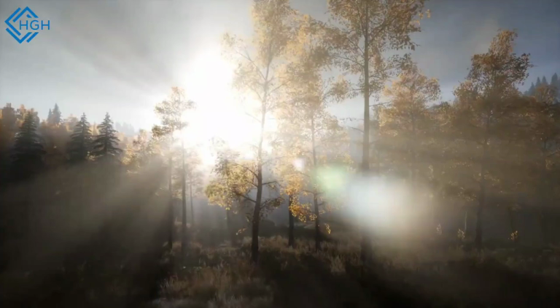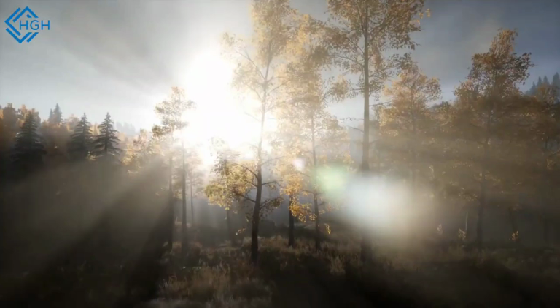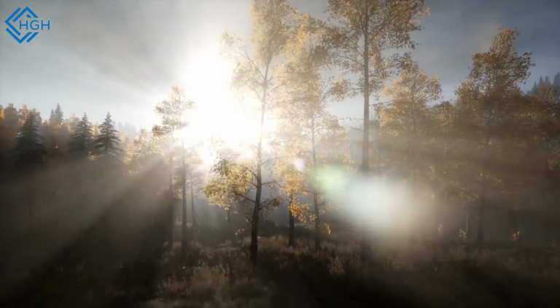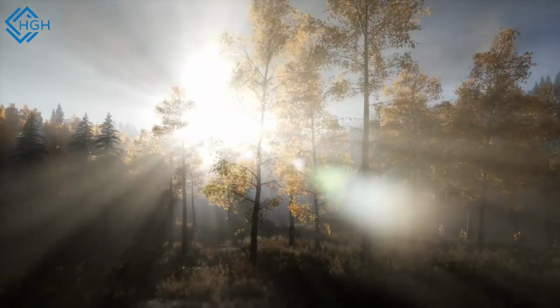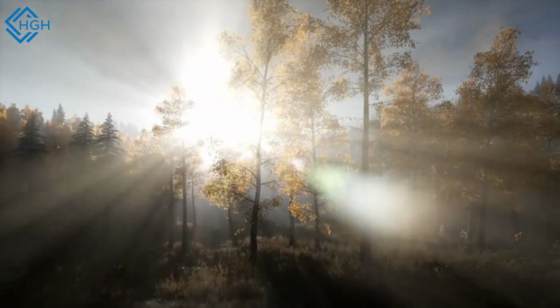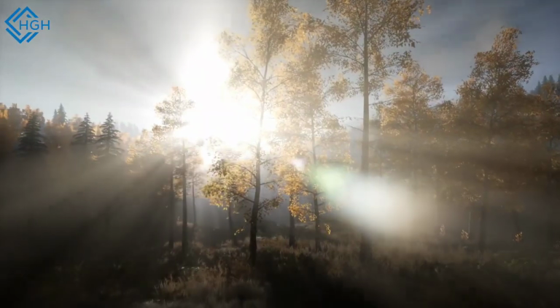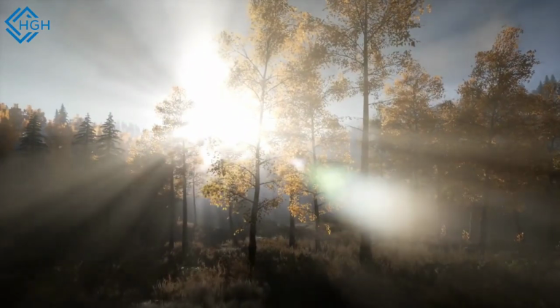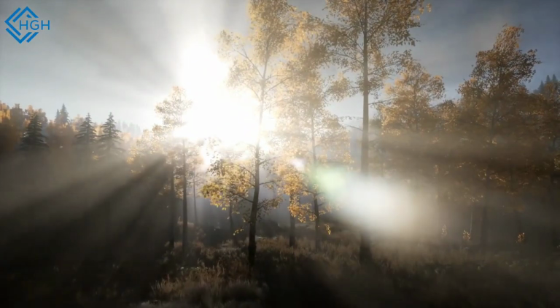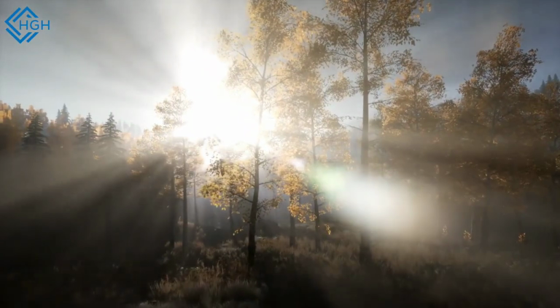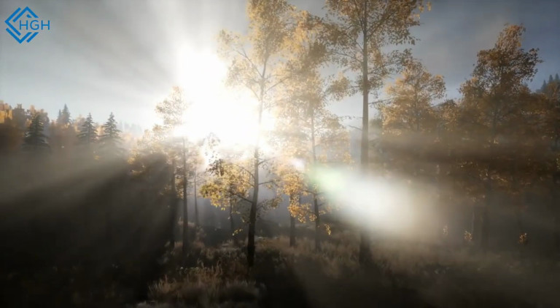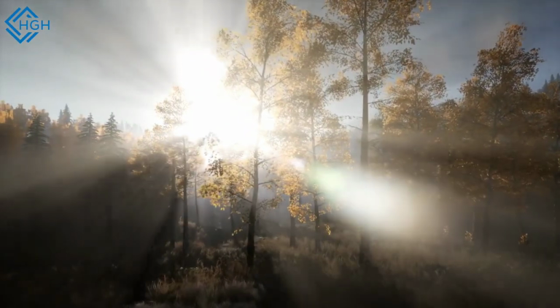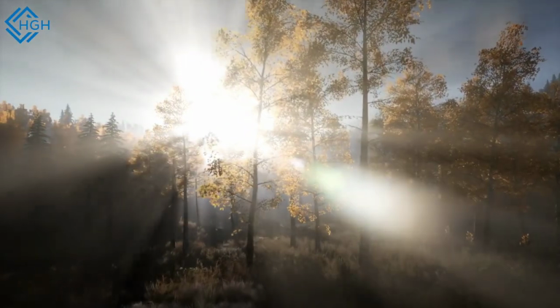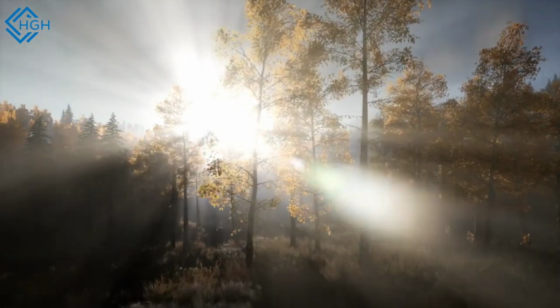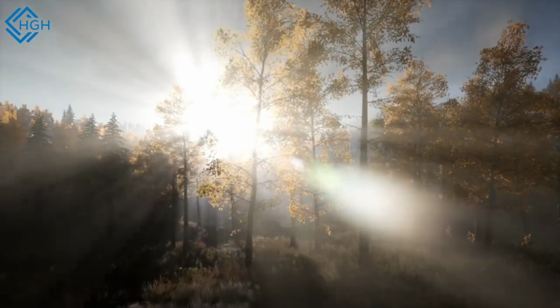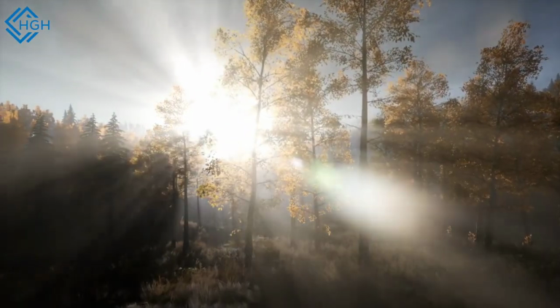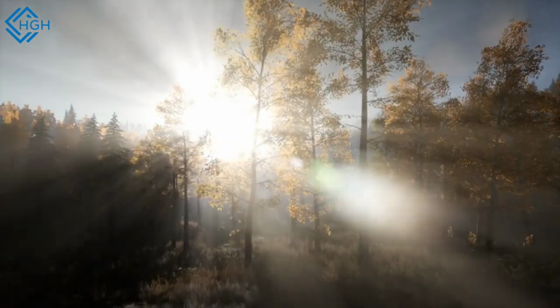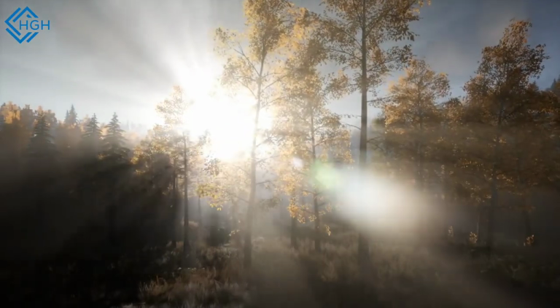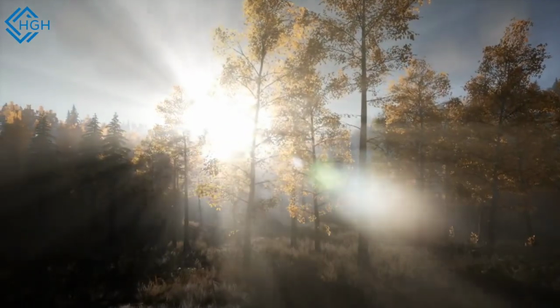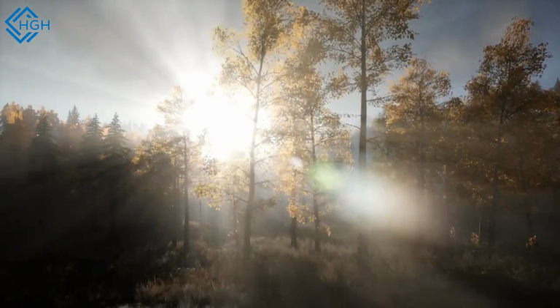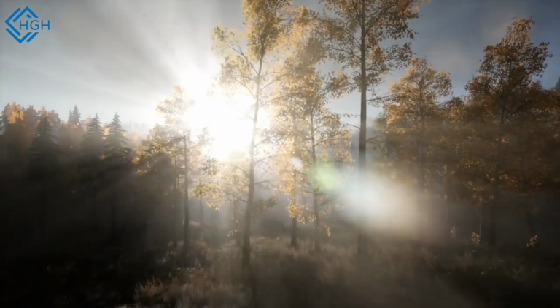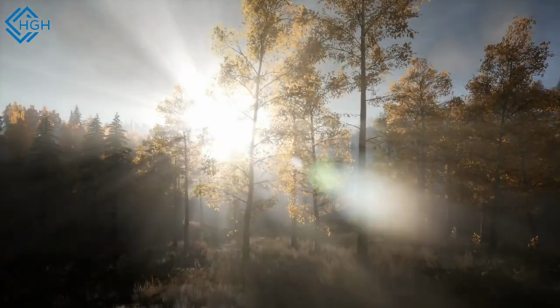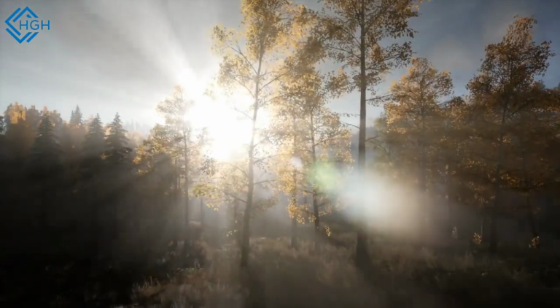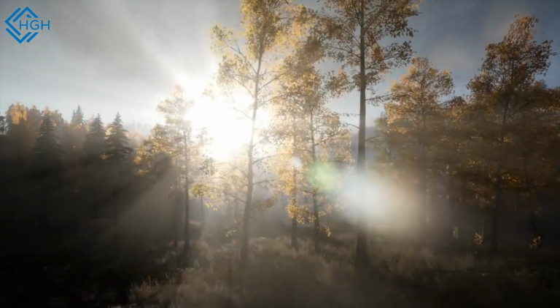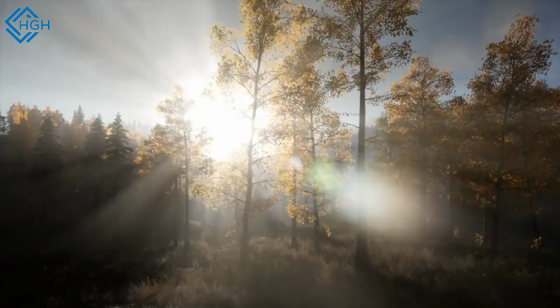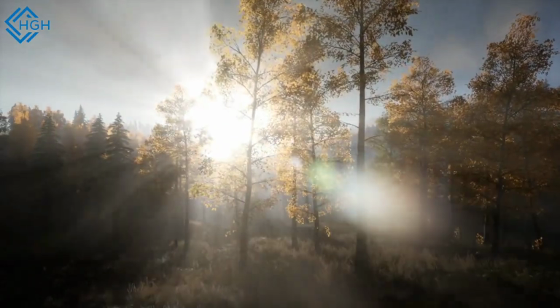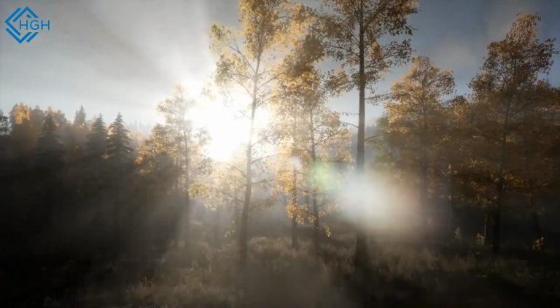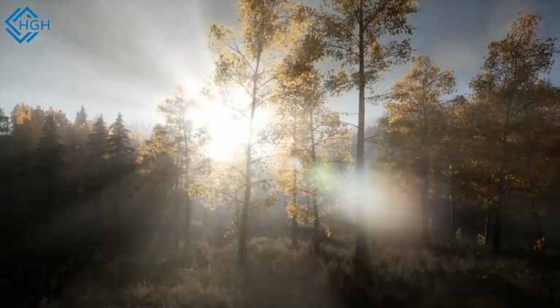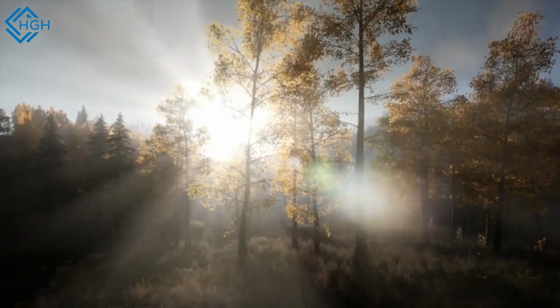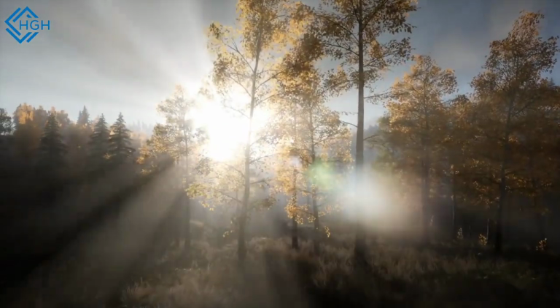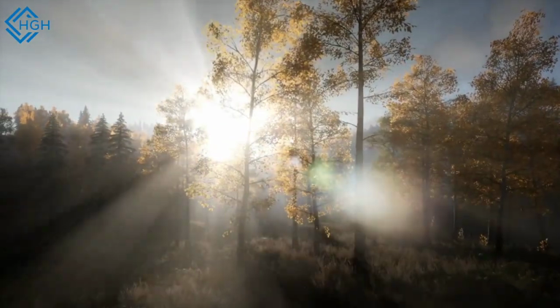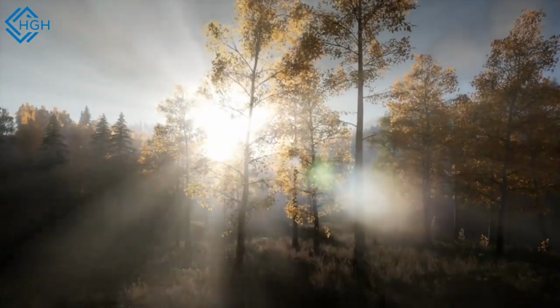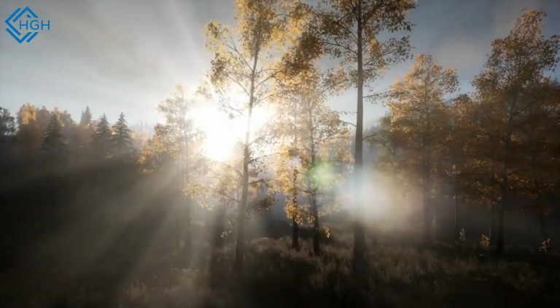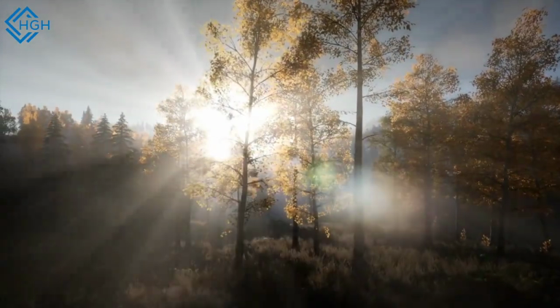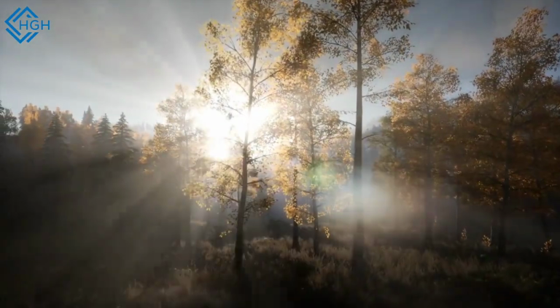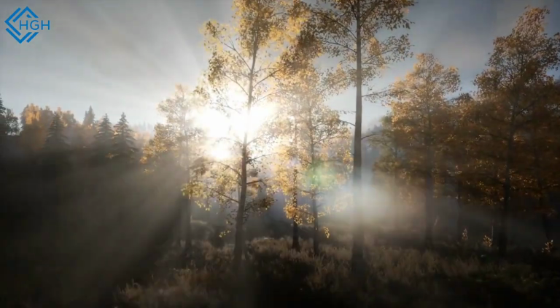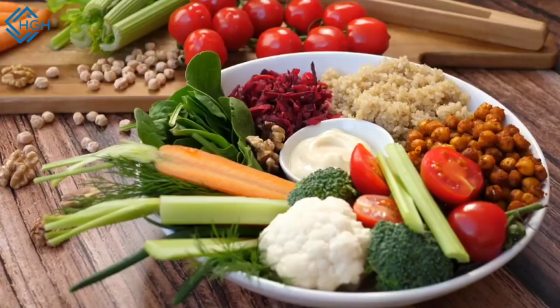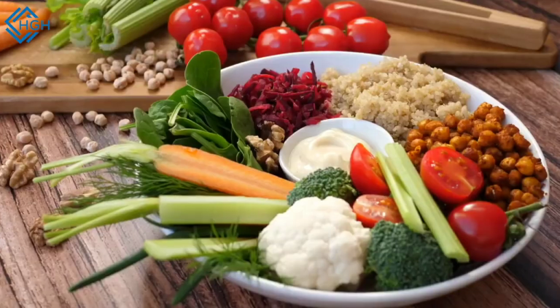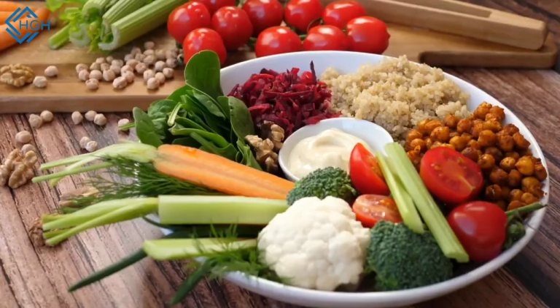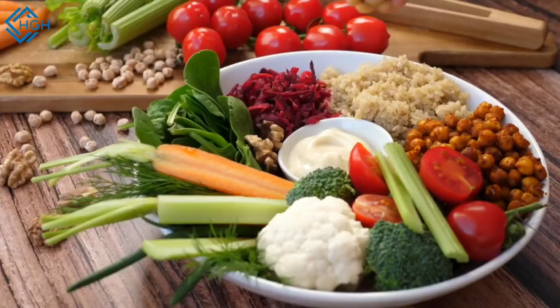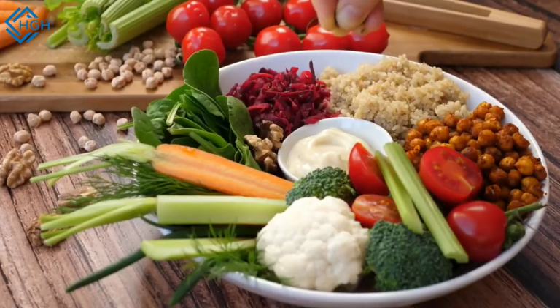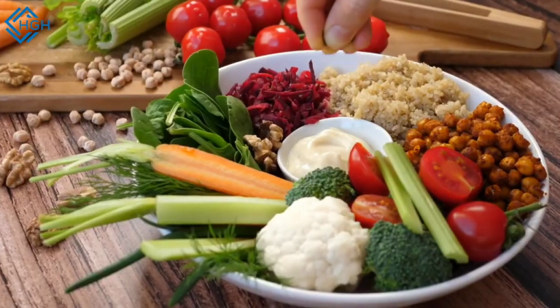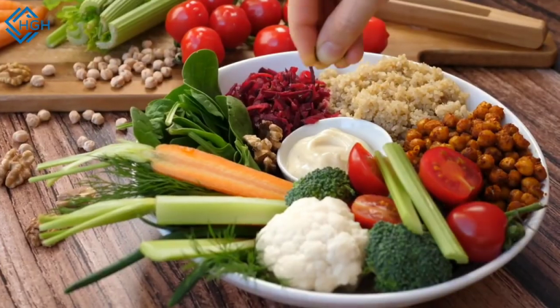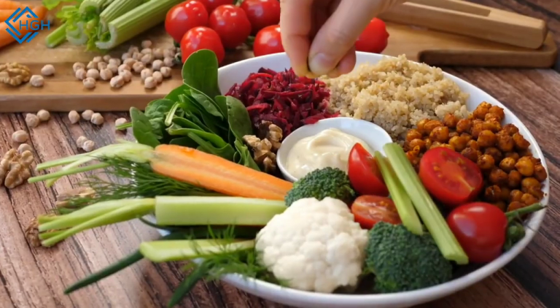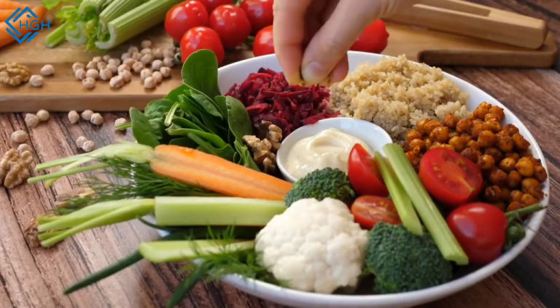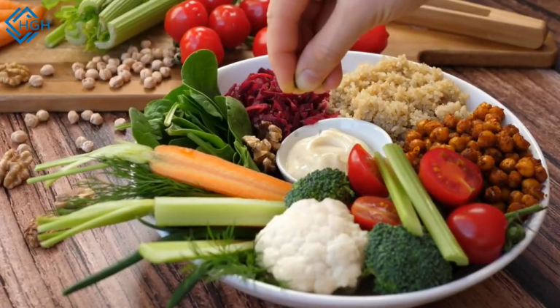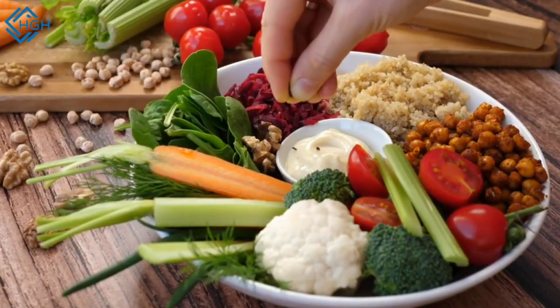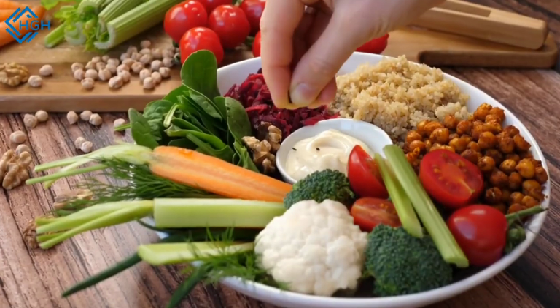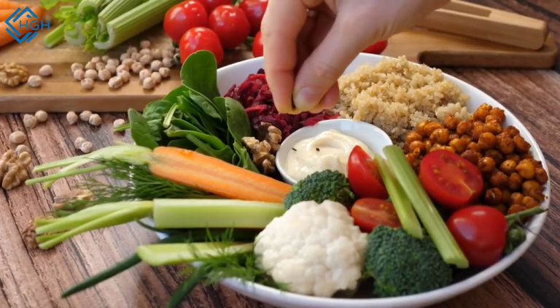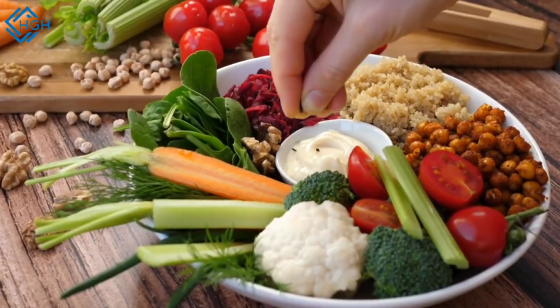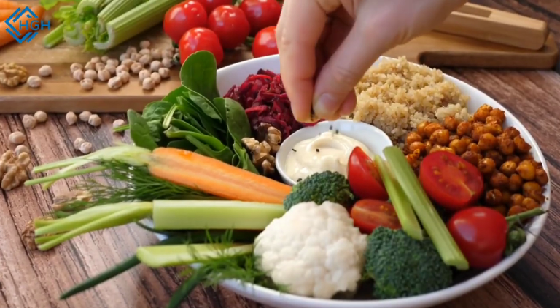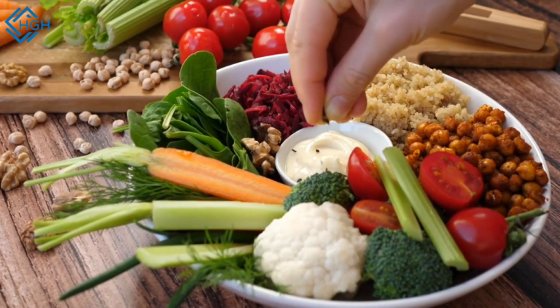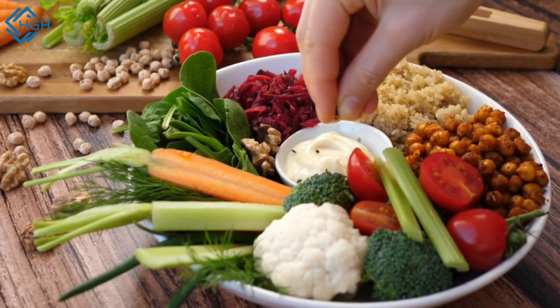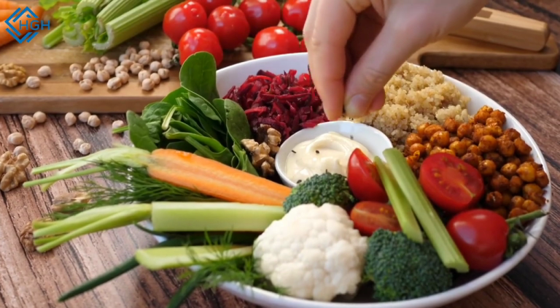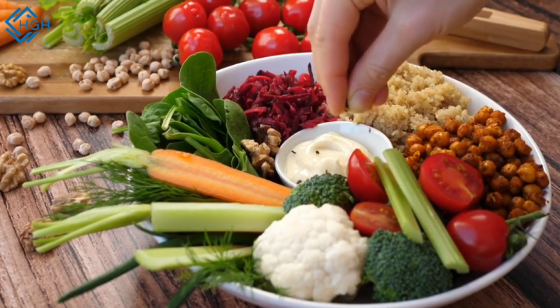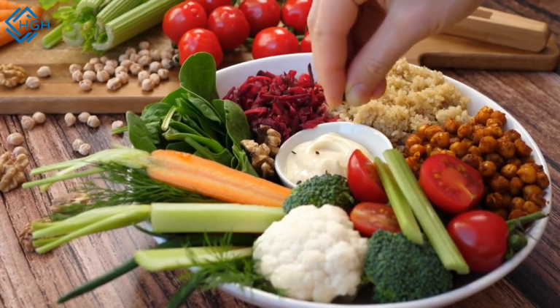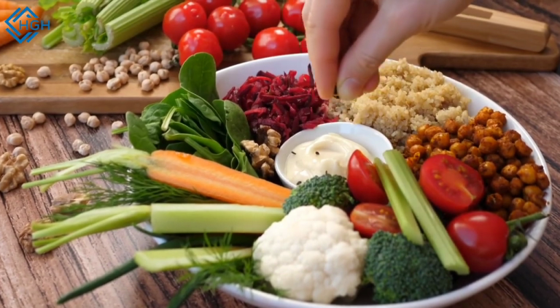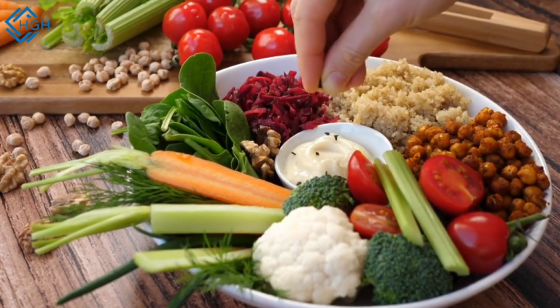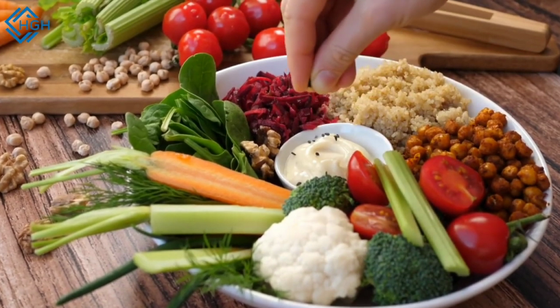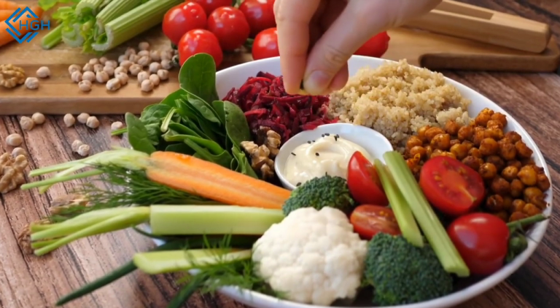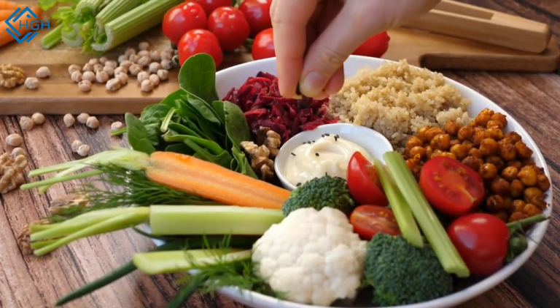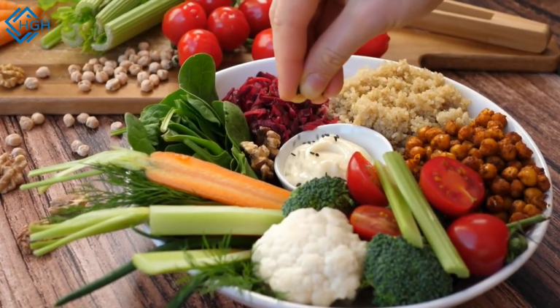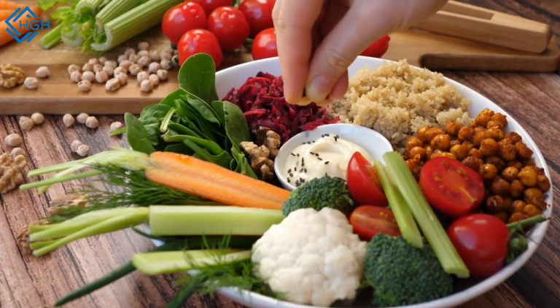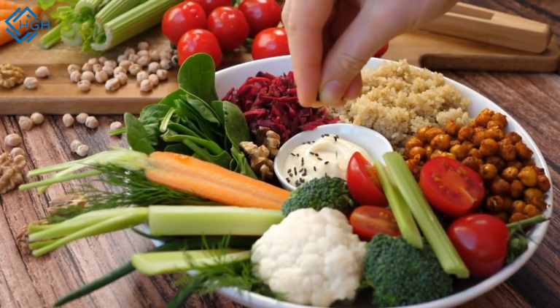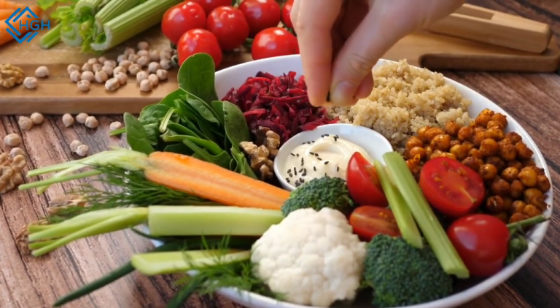Welcome to a journey dedicated to your health and well-being. In this video, we'll explore vitamin A food sources.